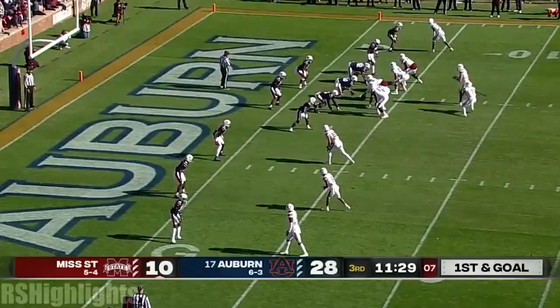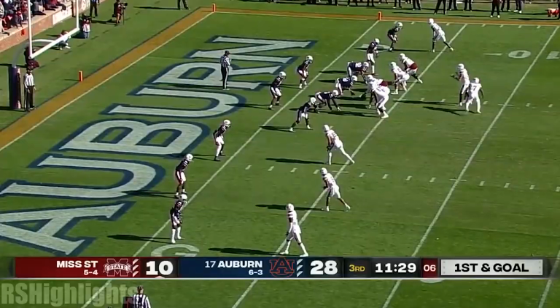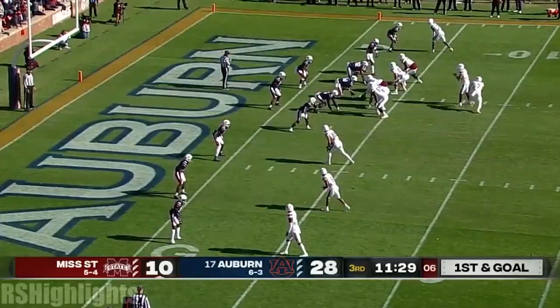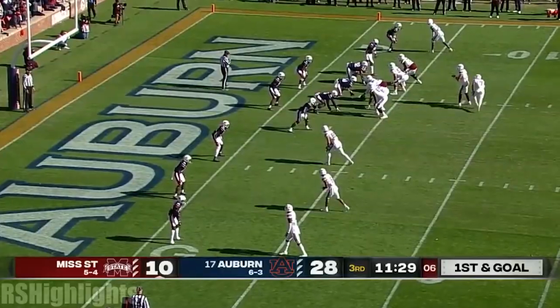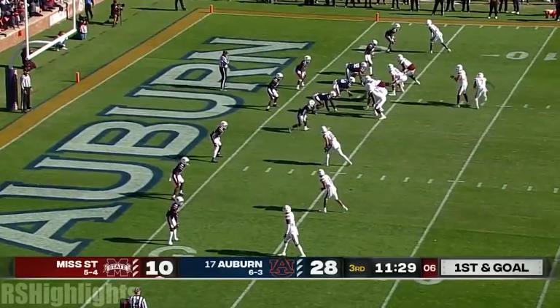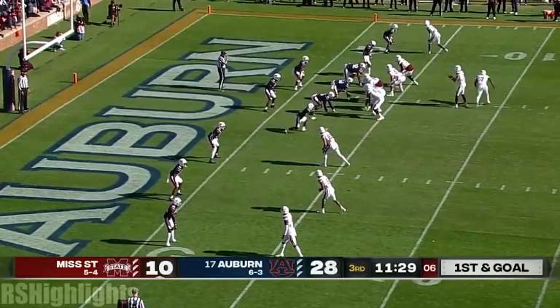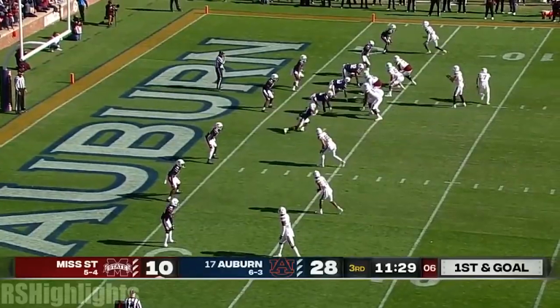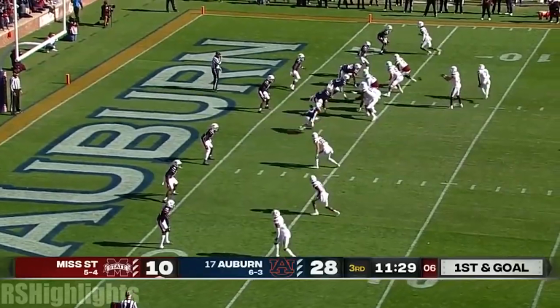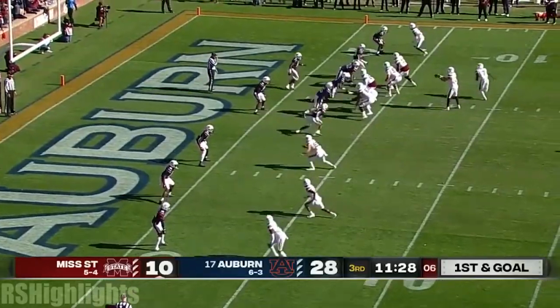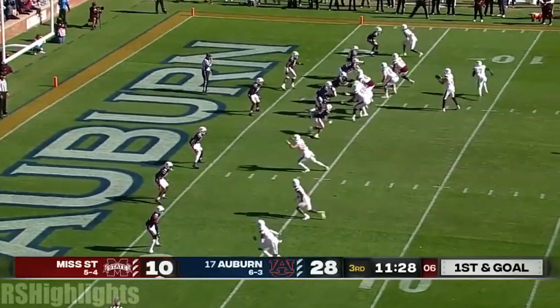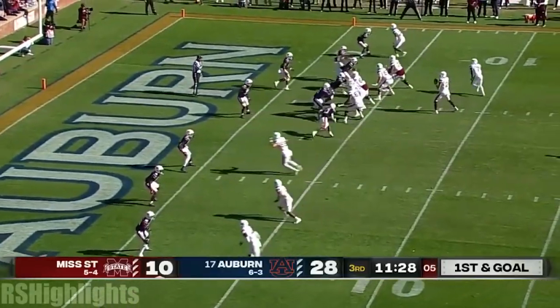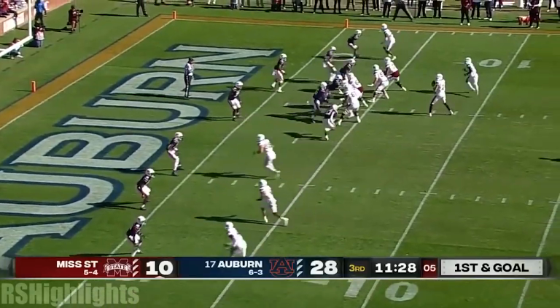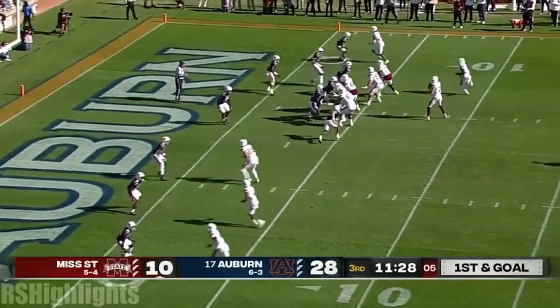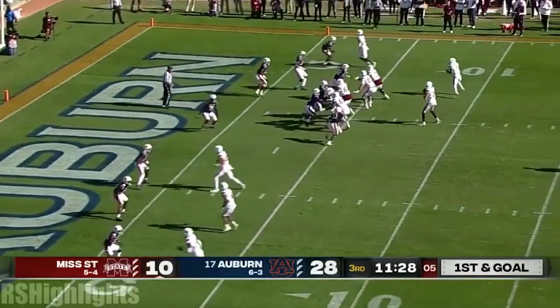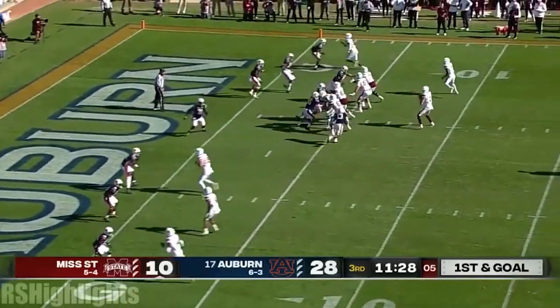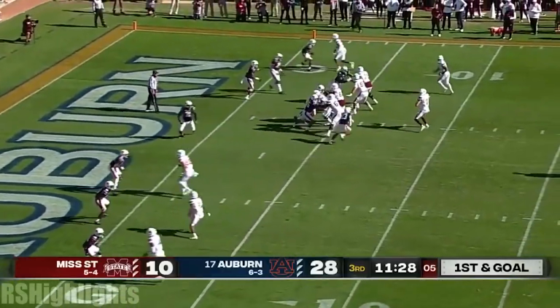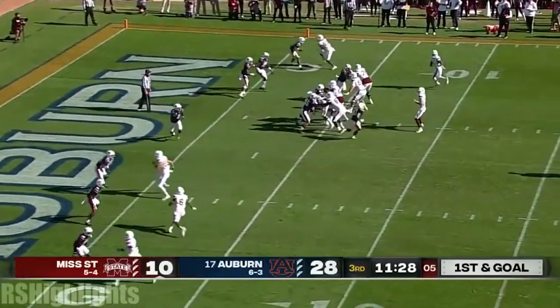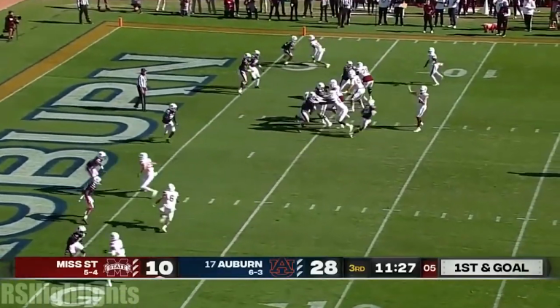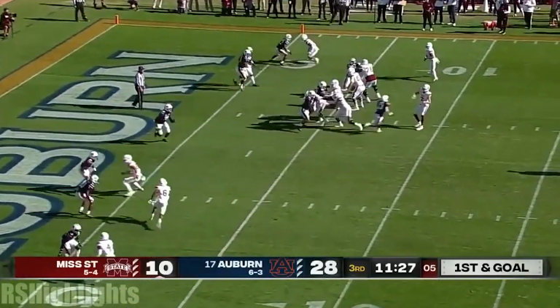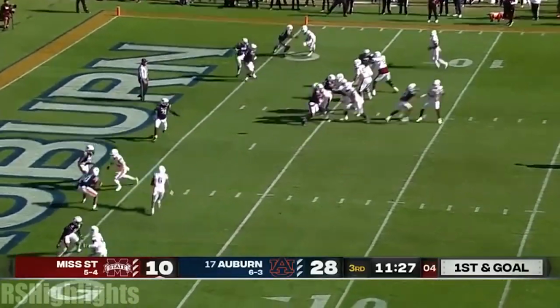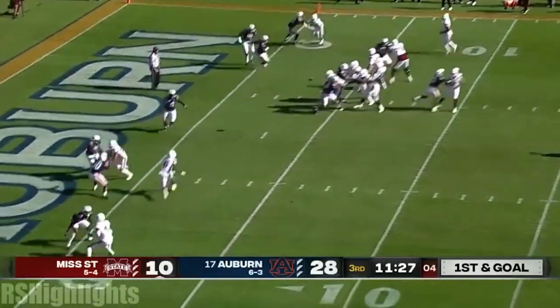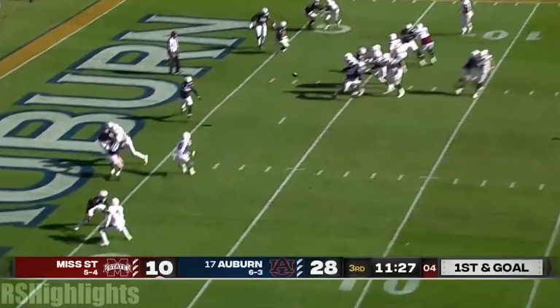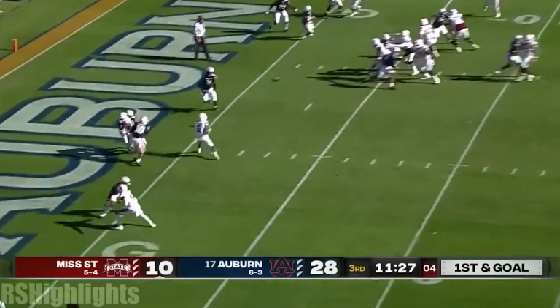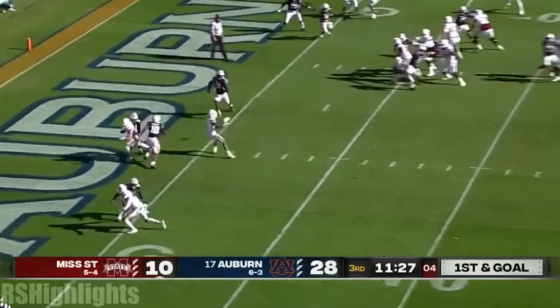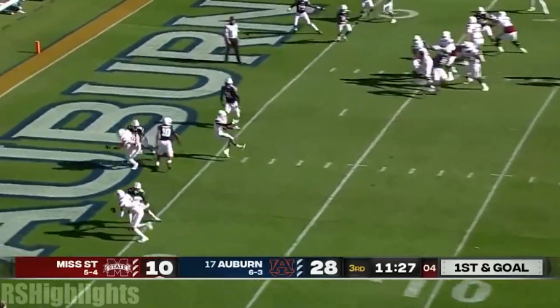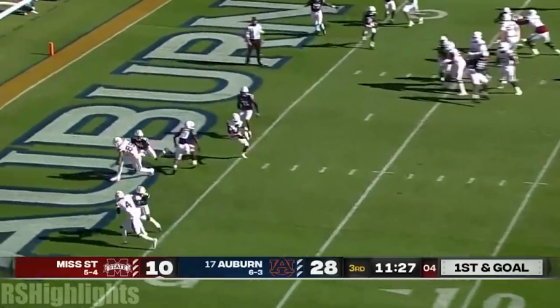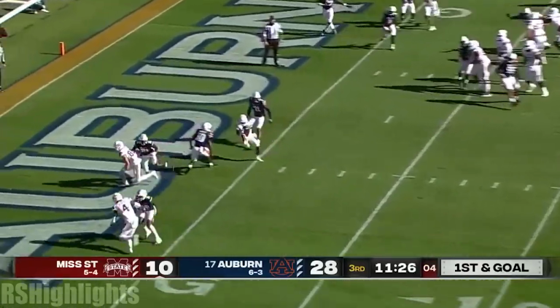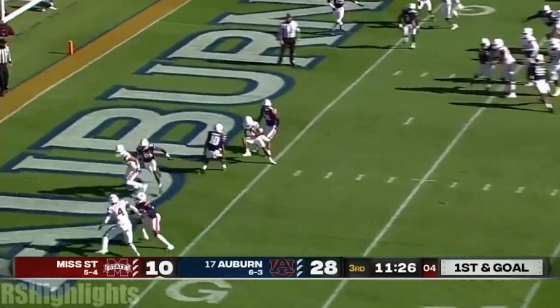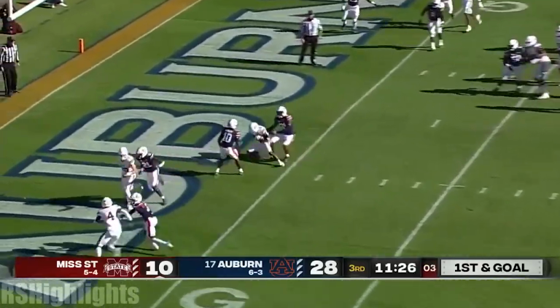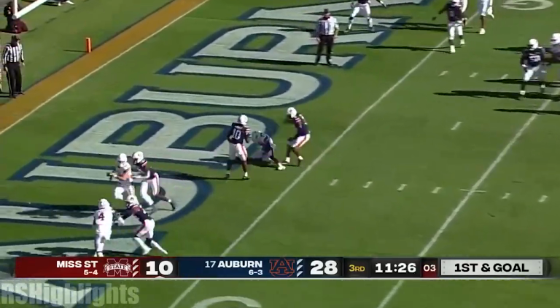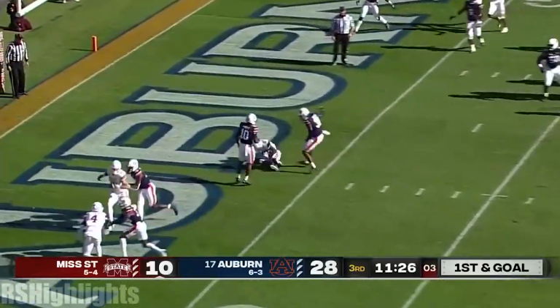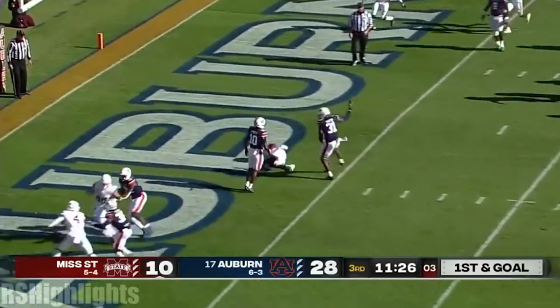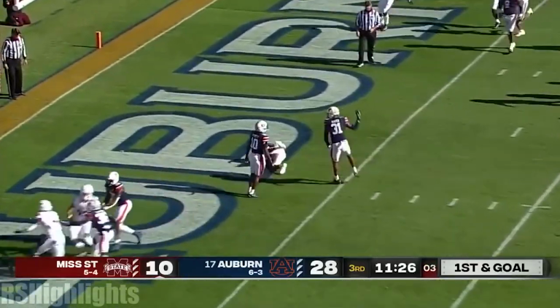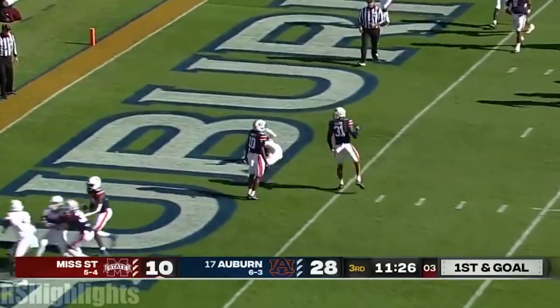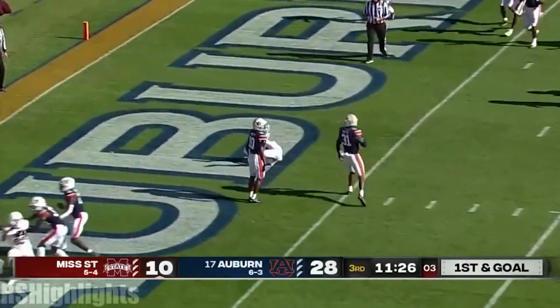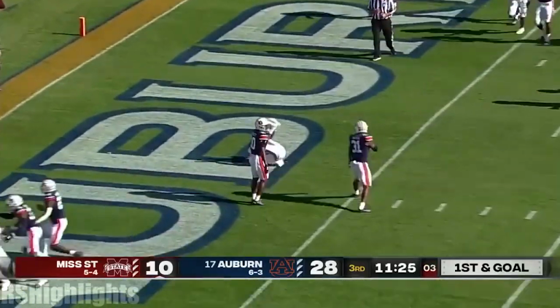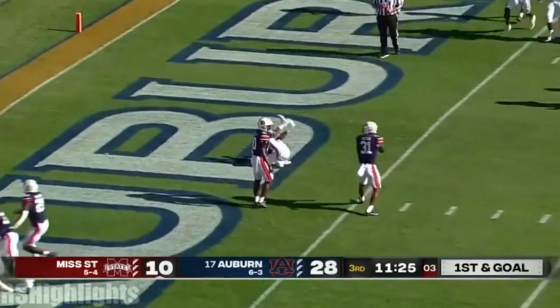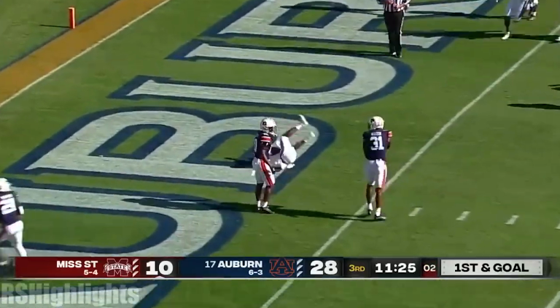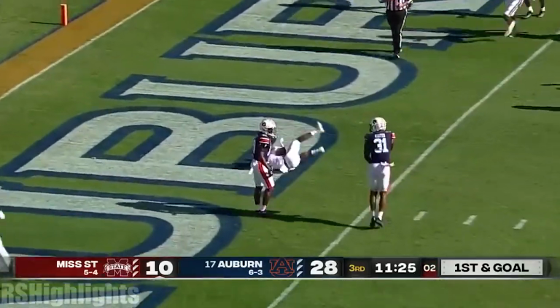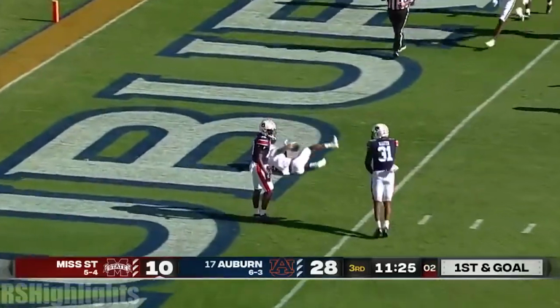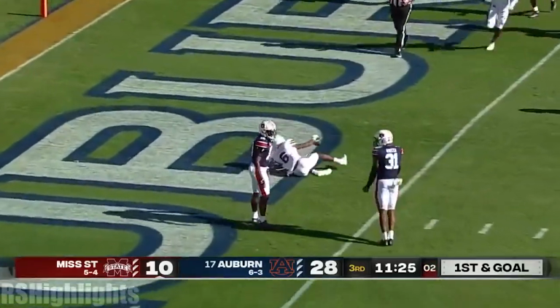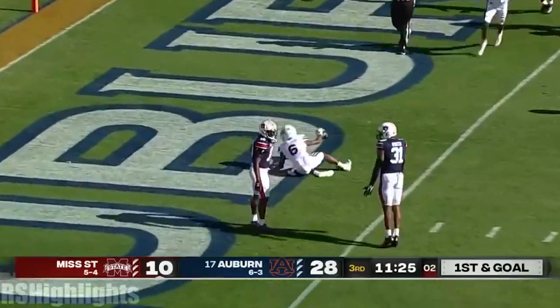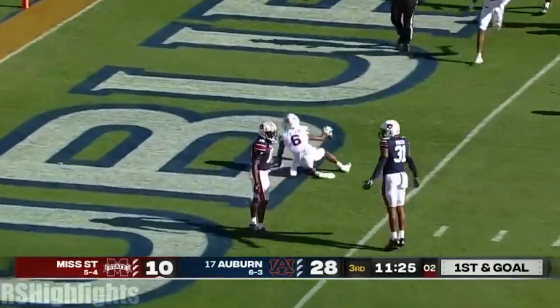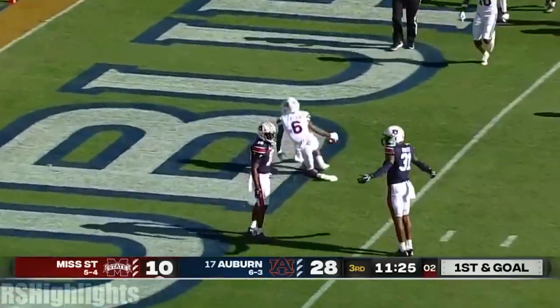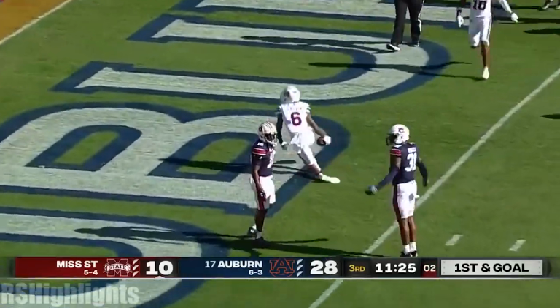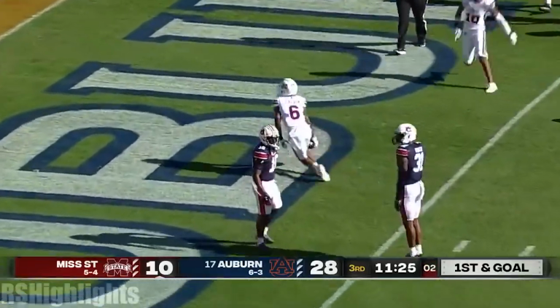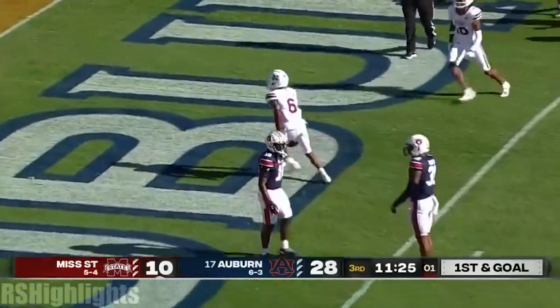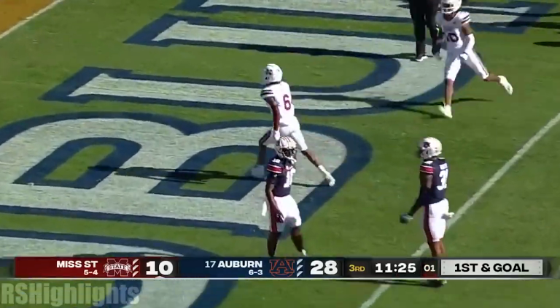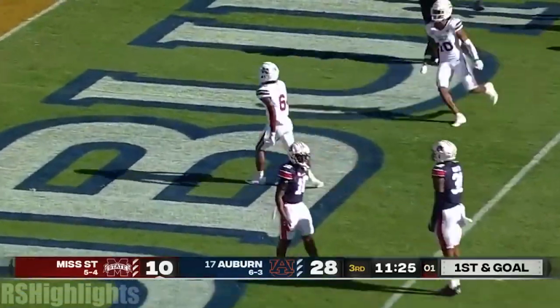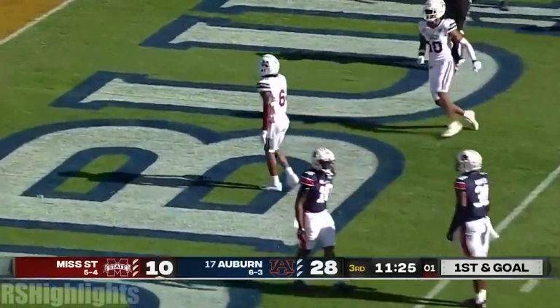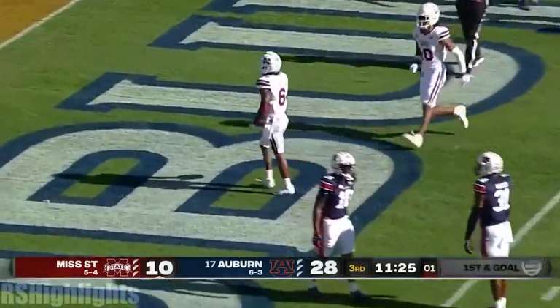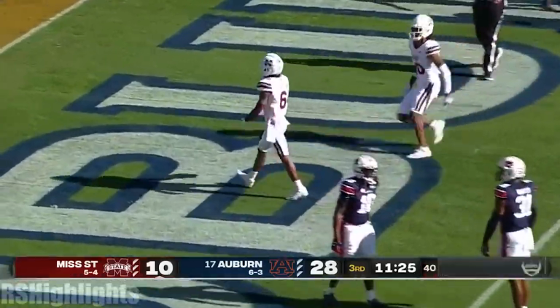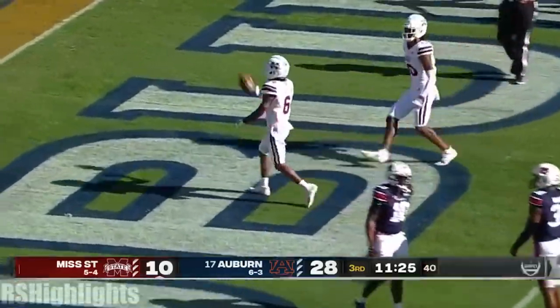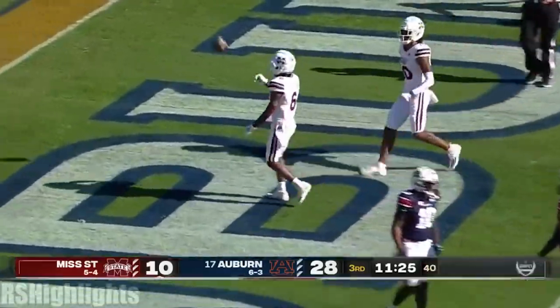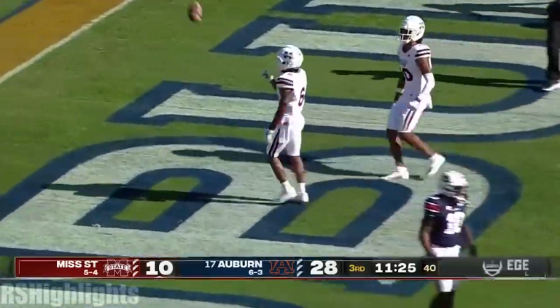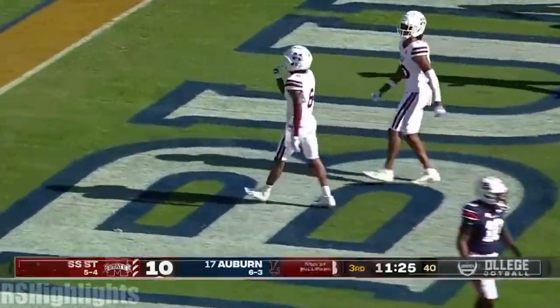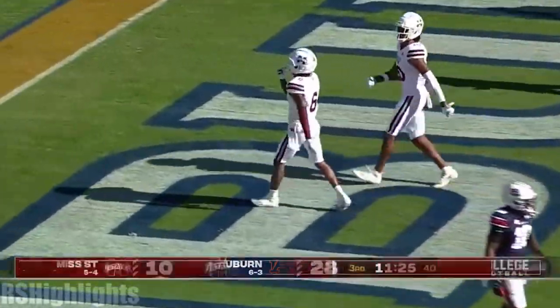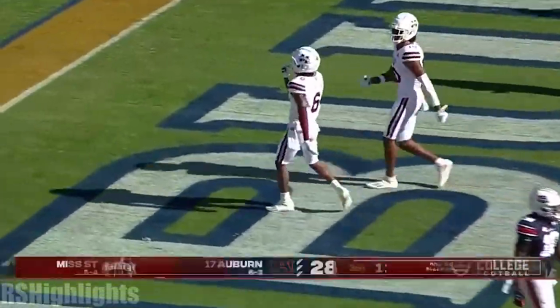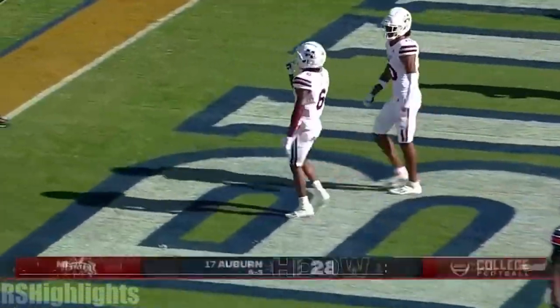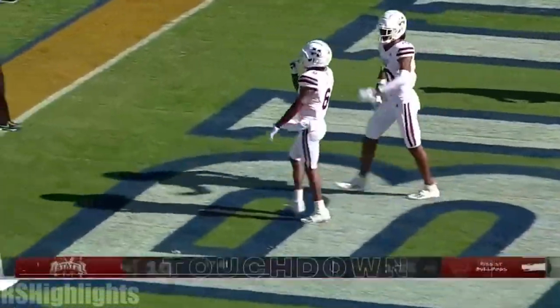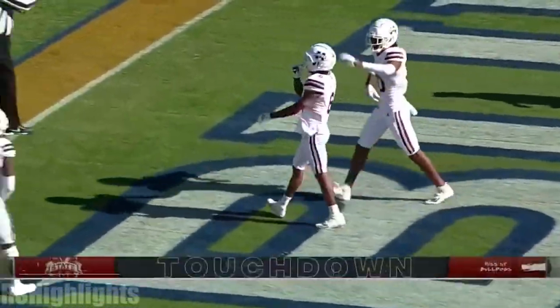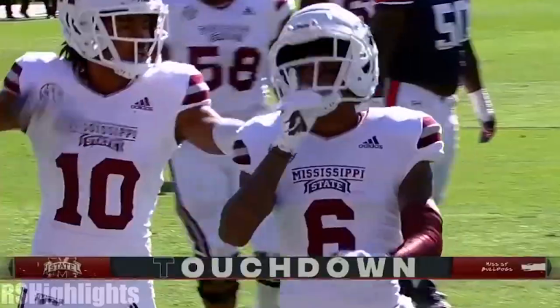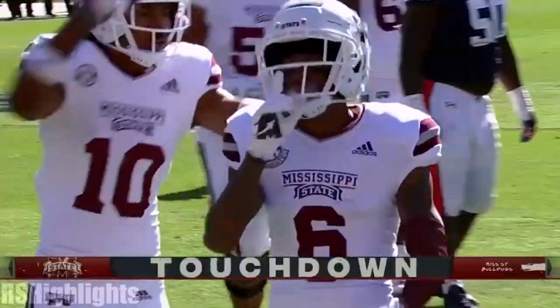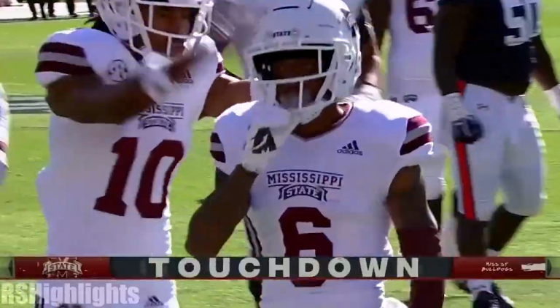Mississippi State — here goes Woody Marks in motion. A slant at the goal line, reaching back — Jameer Calvin holds on for the touchdown!